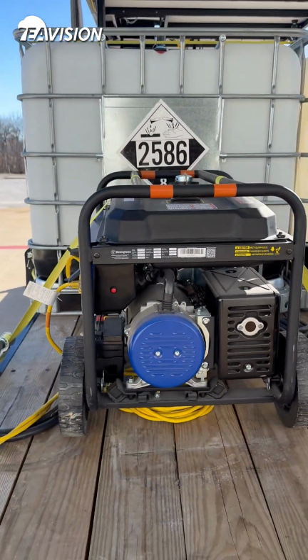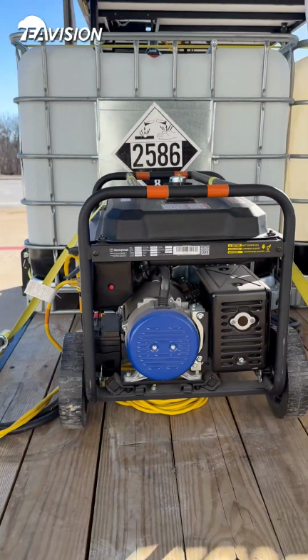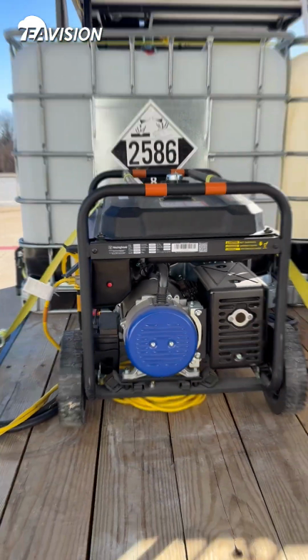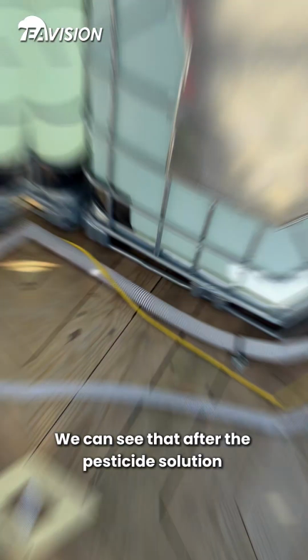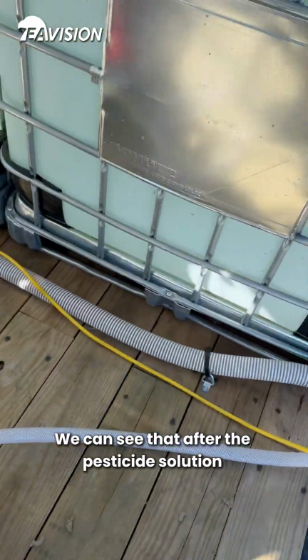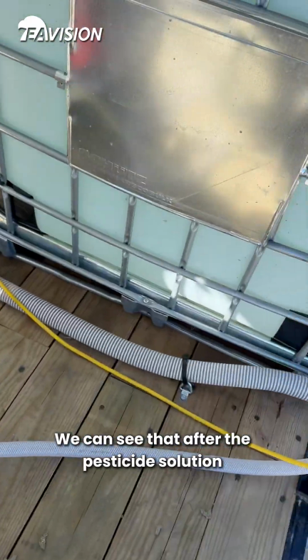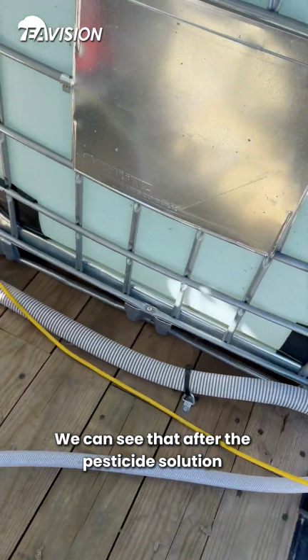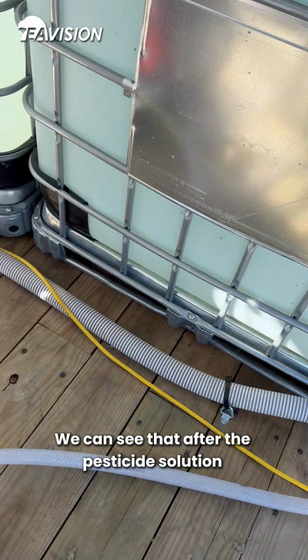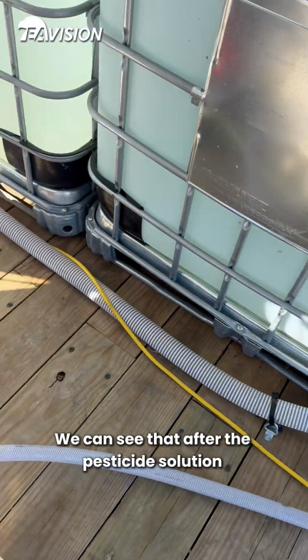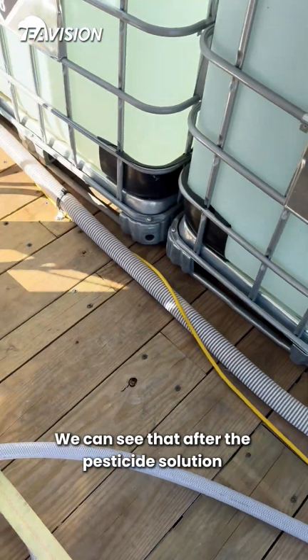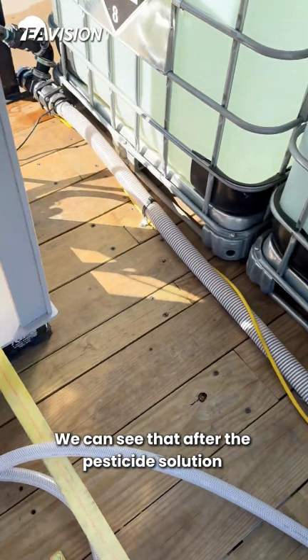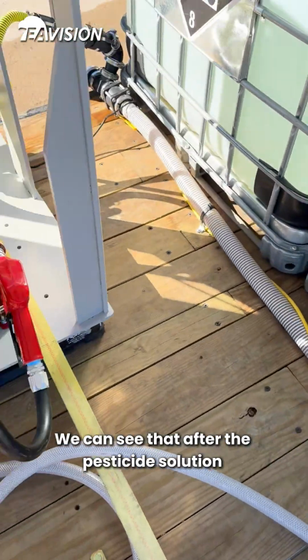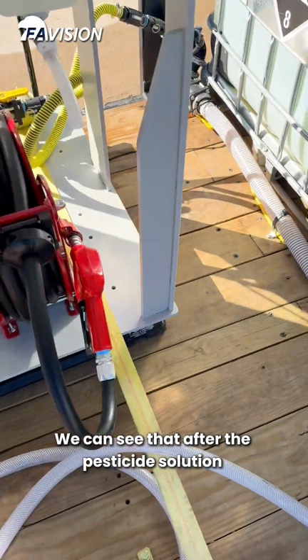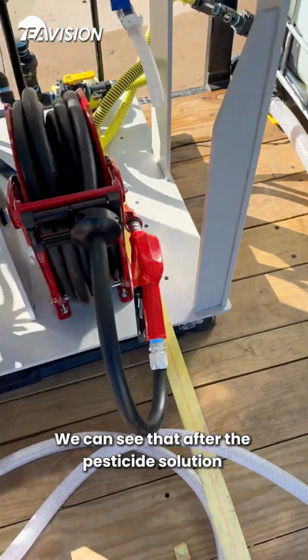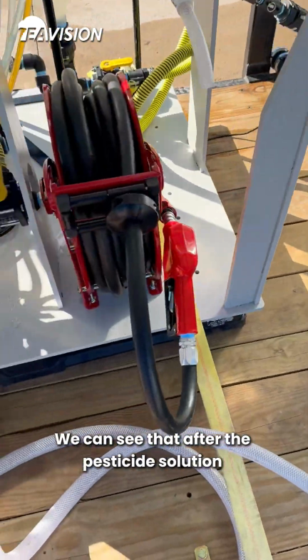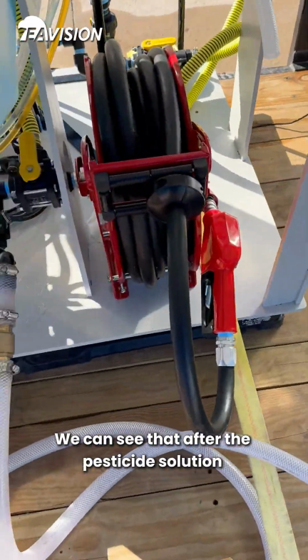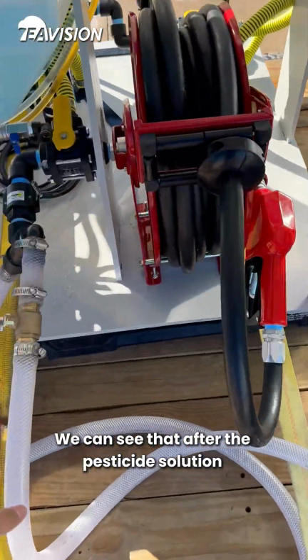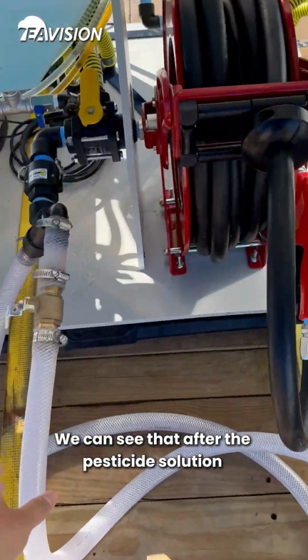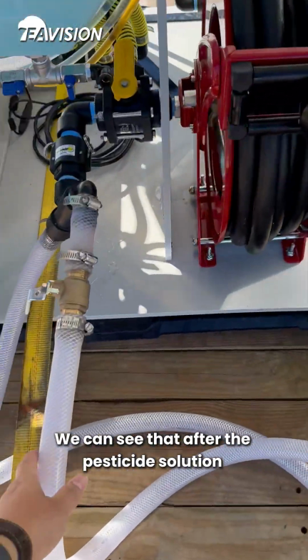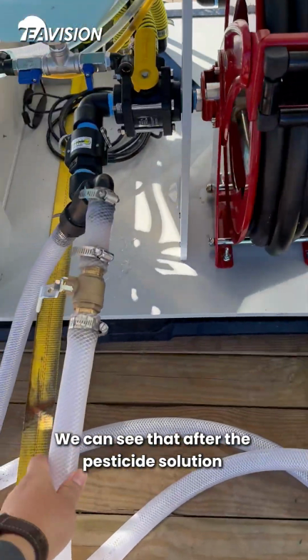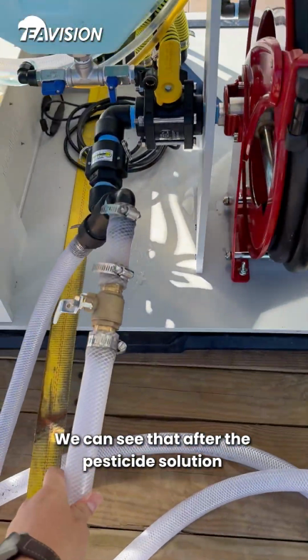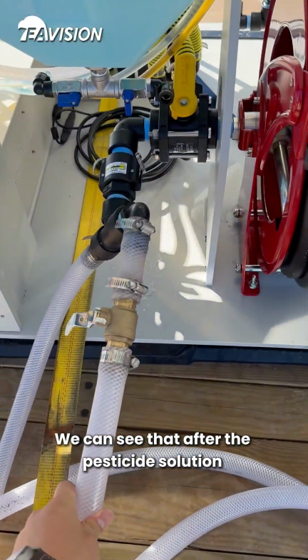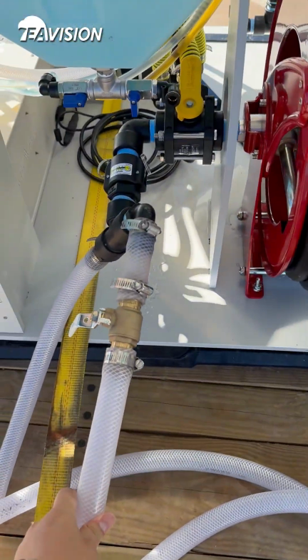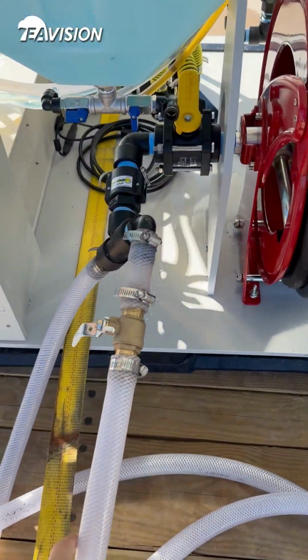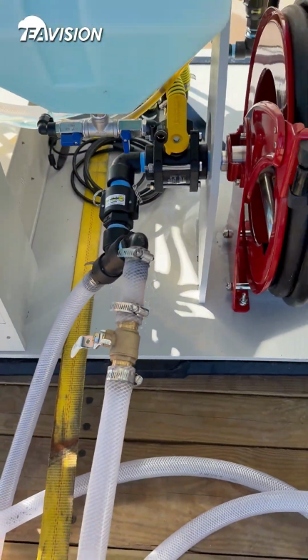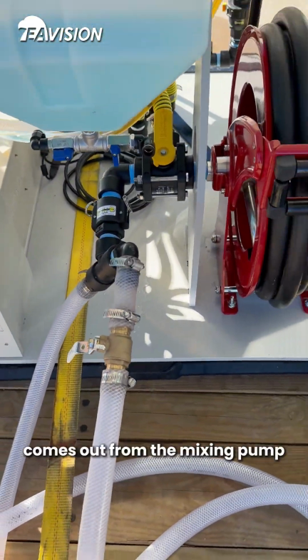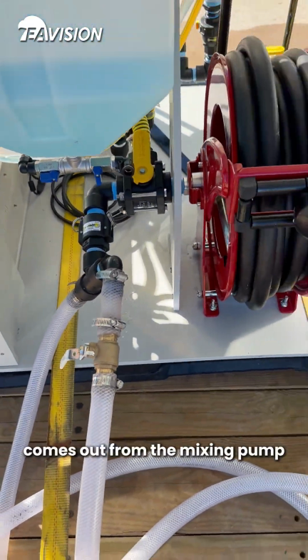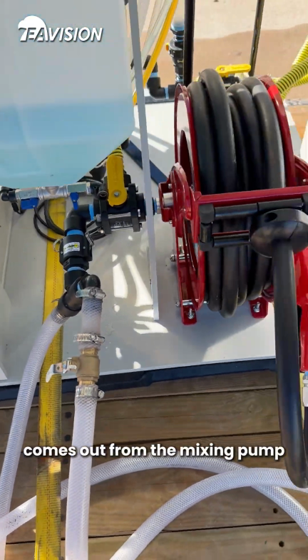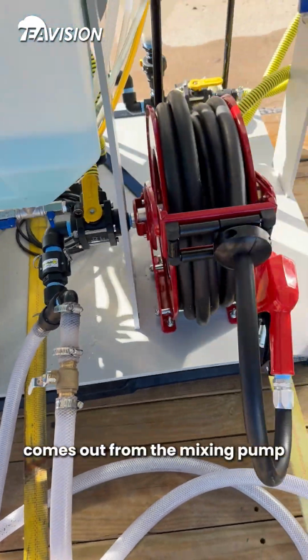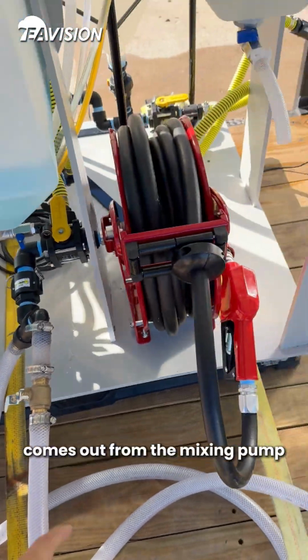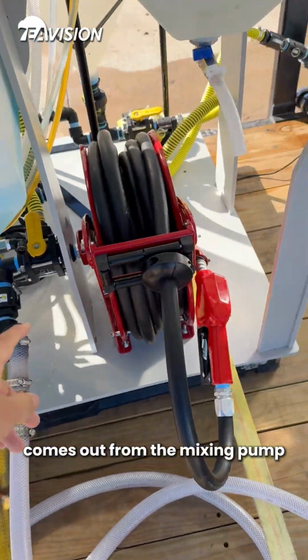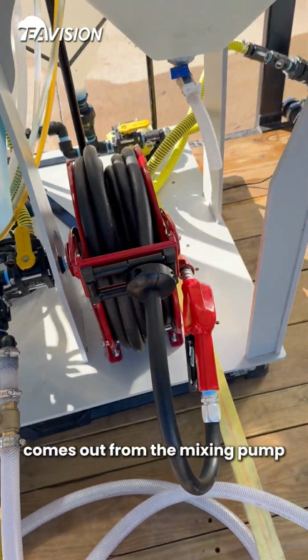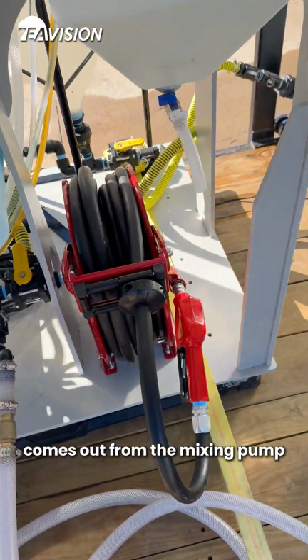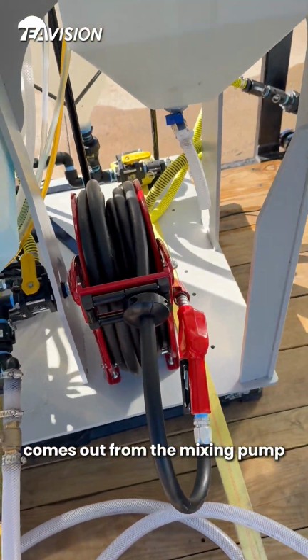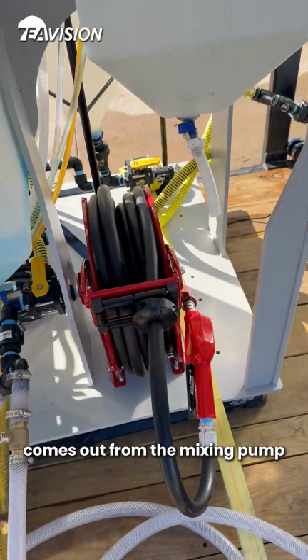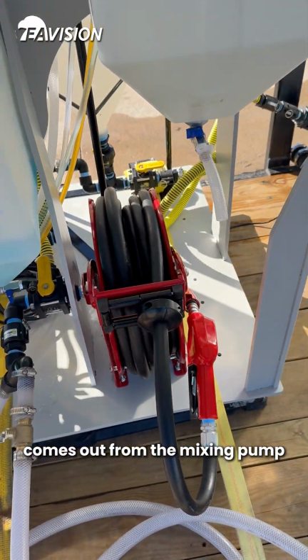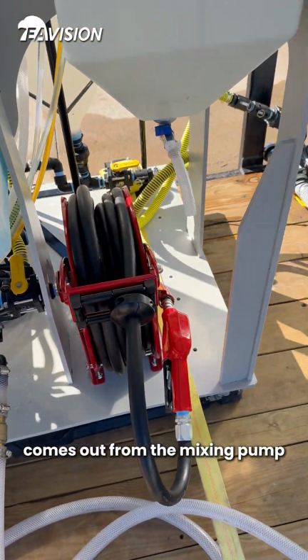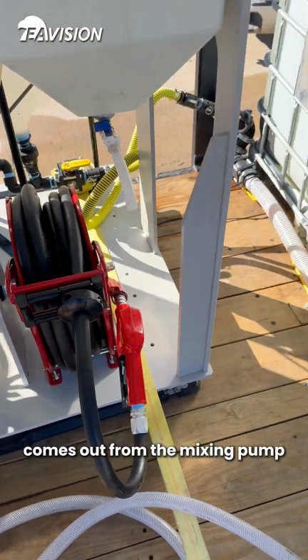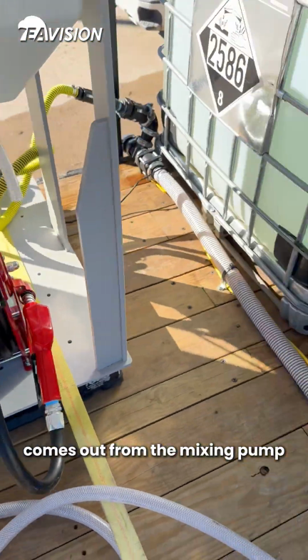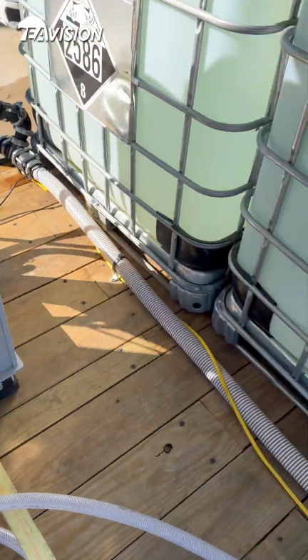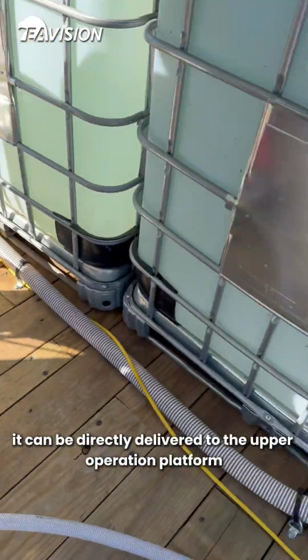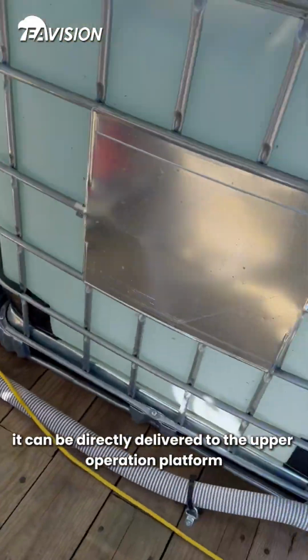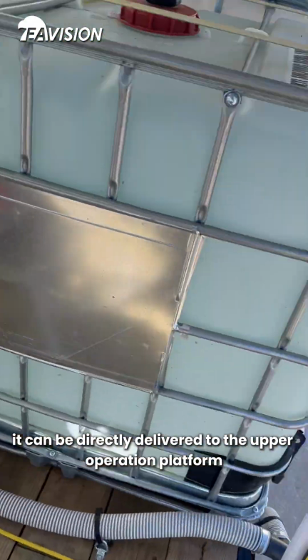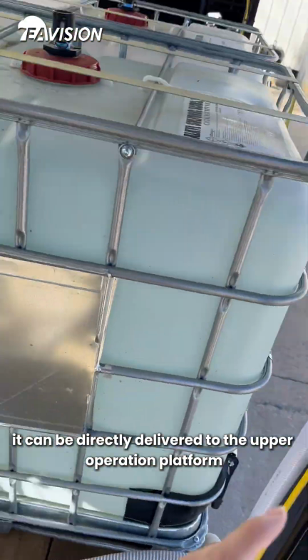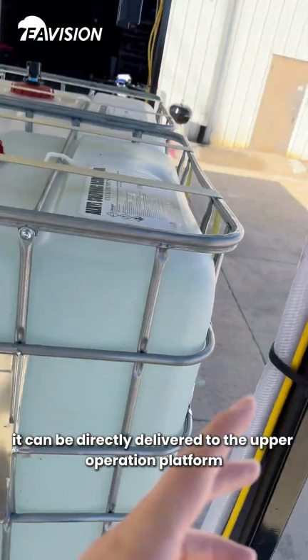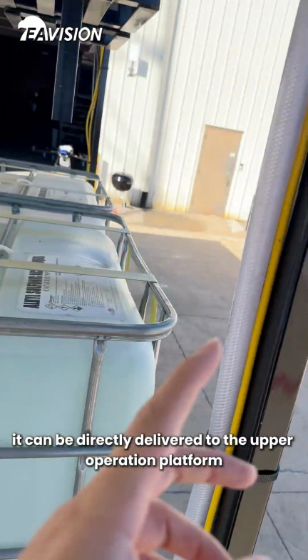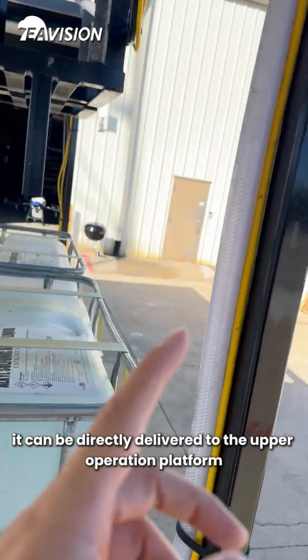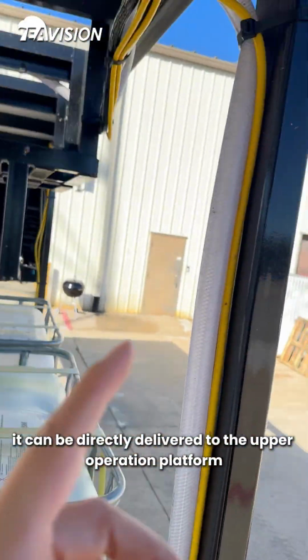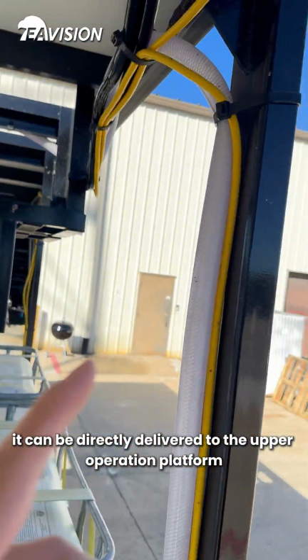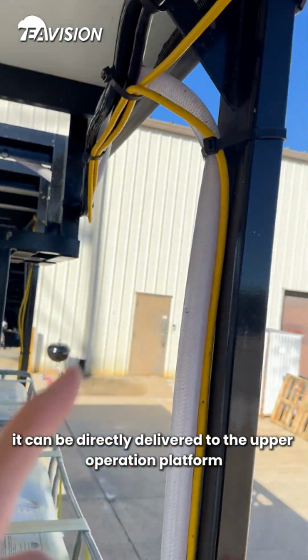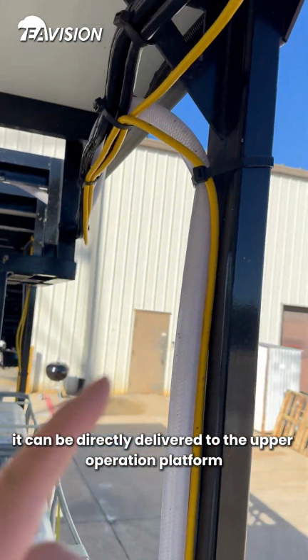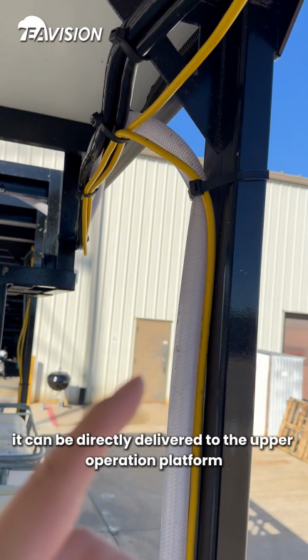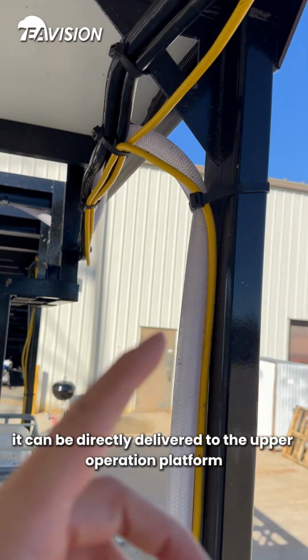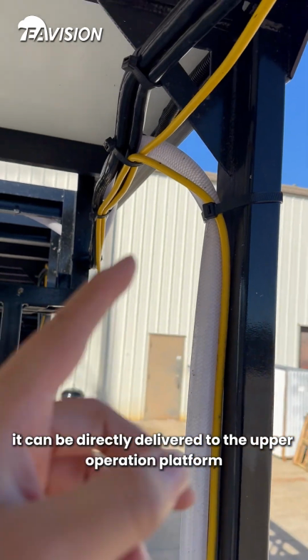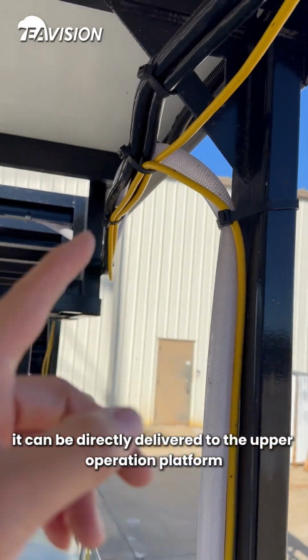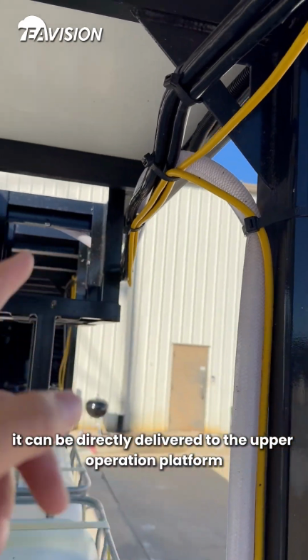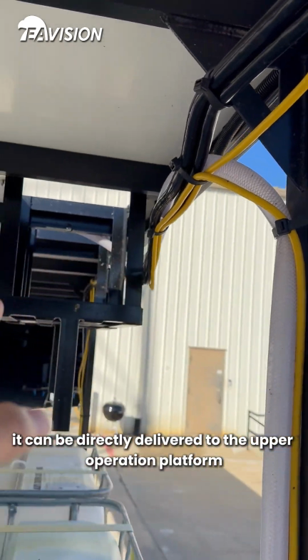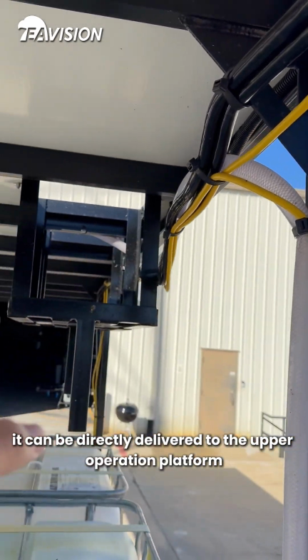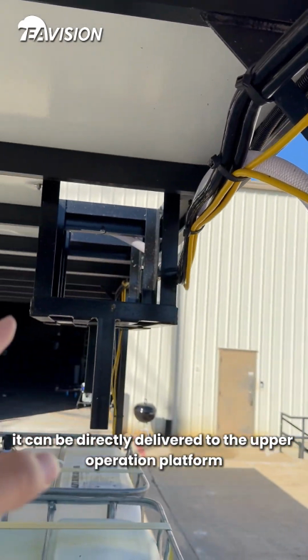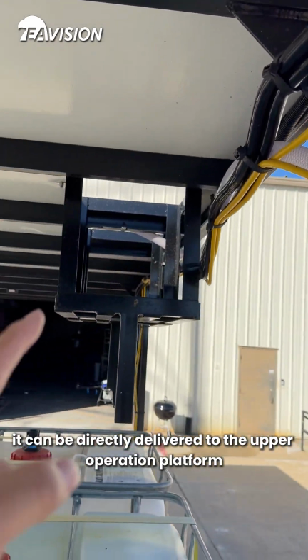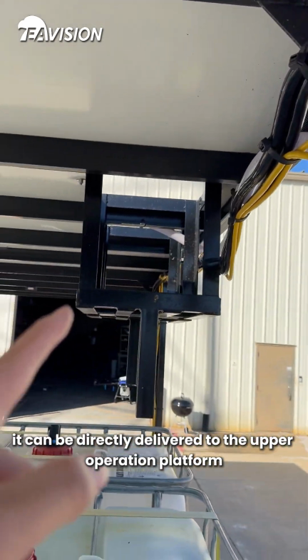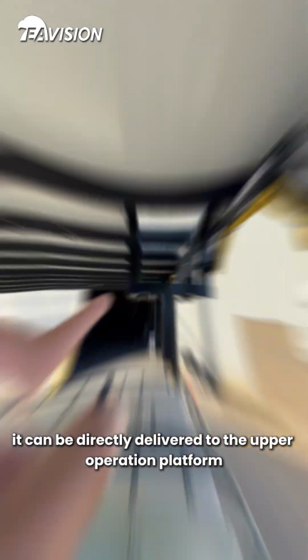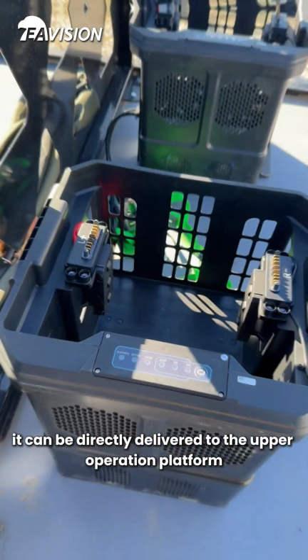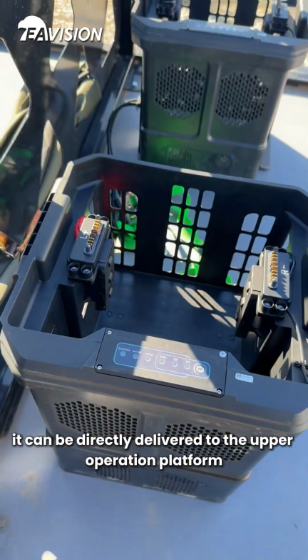We can see that after the pesticide solution comes out from the mixing pump, it can be directly delivered to the upper operation platform.